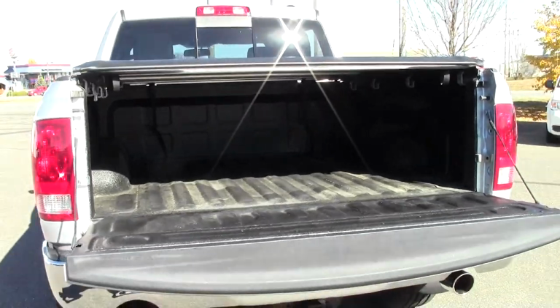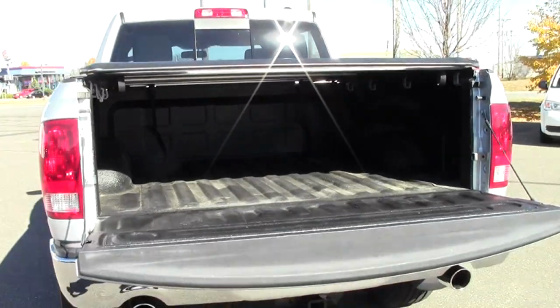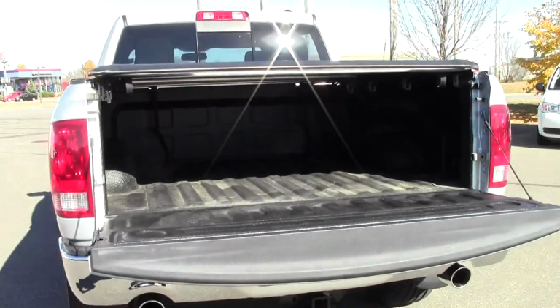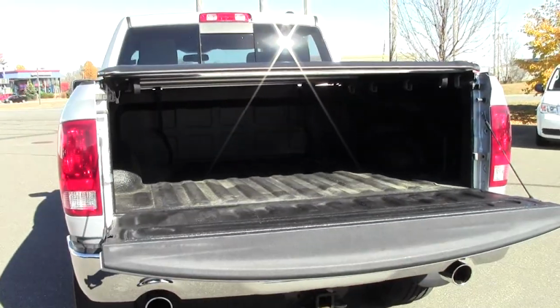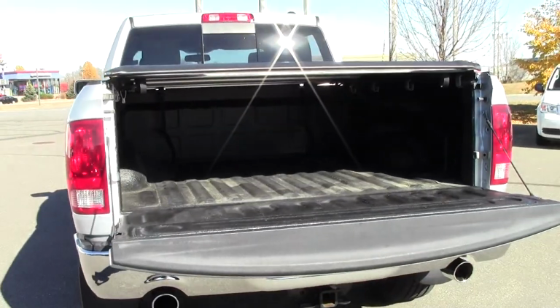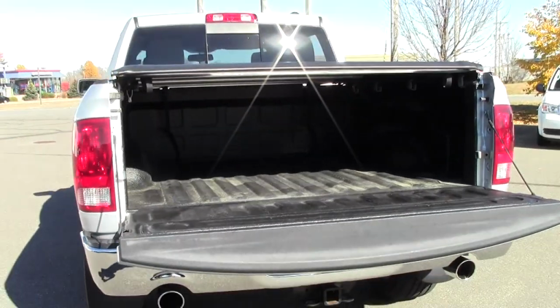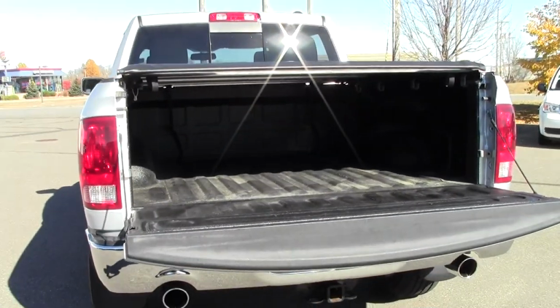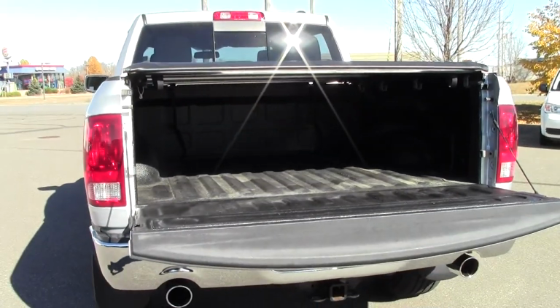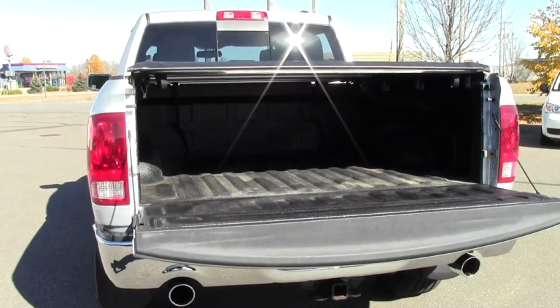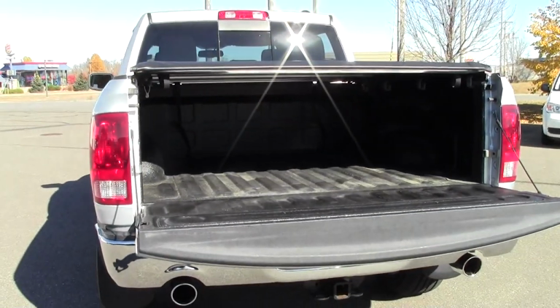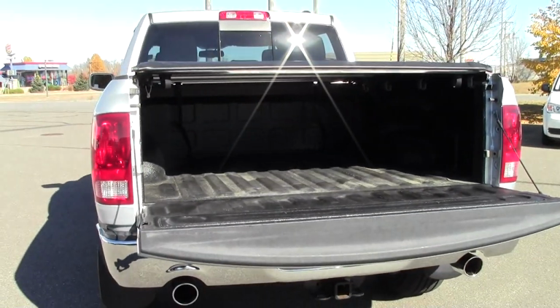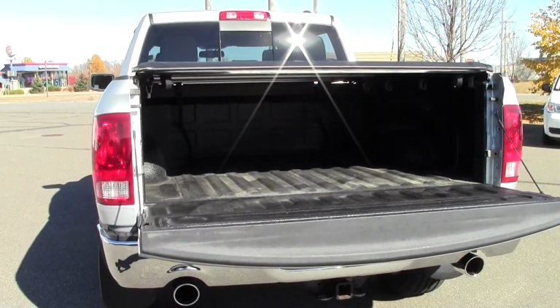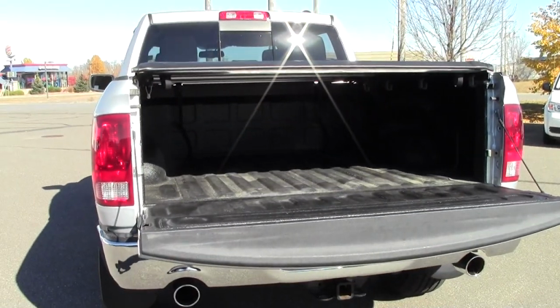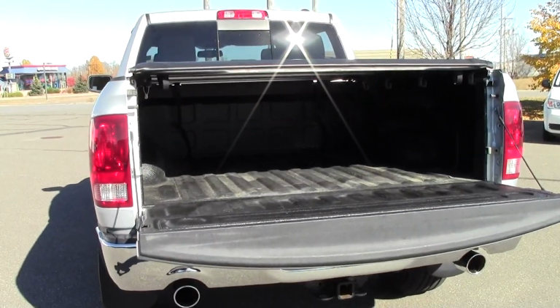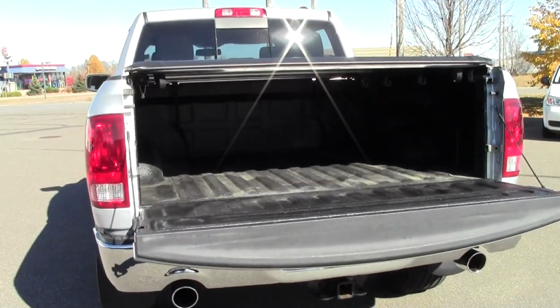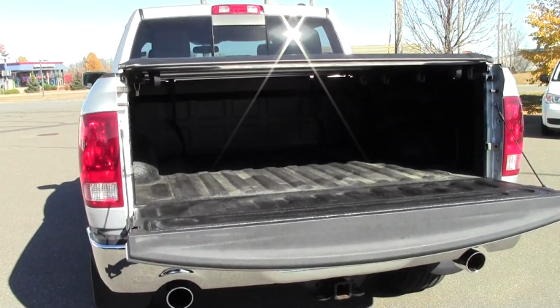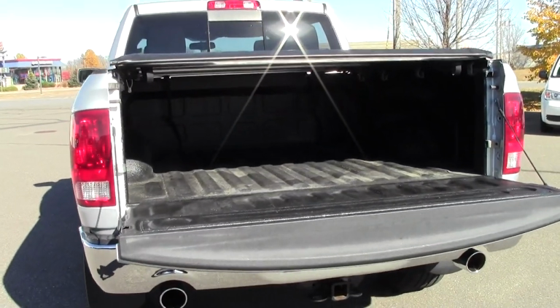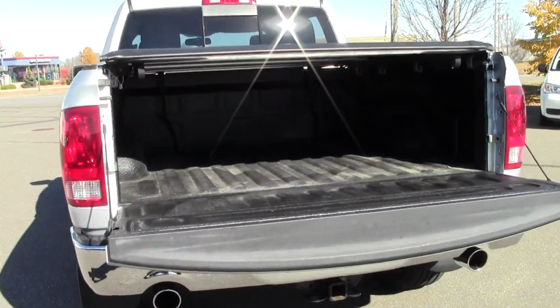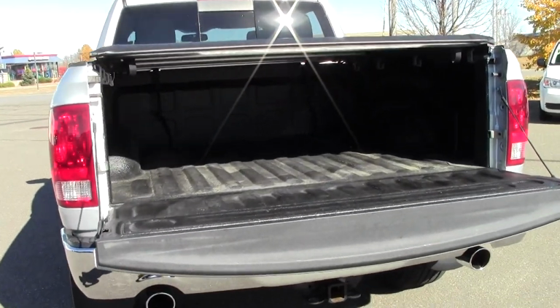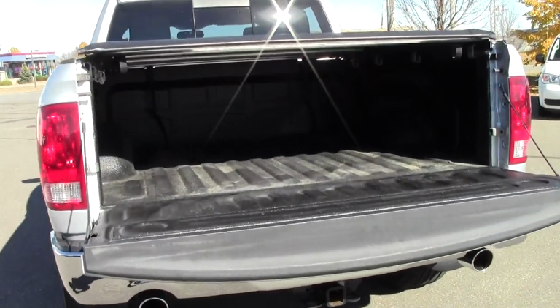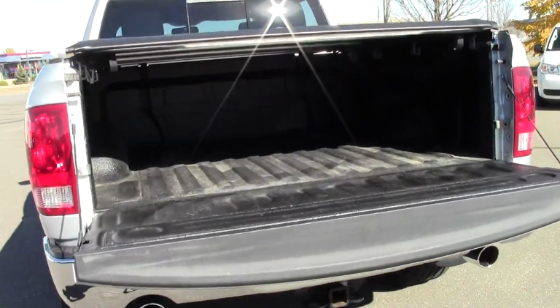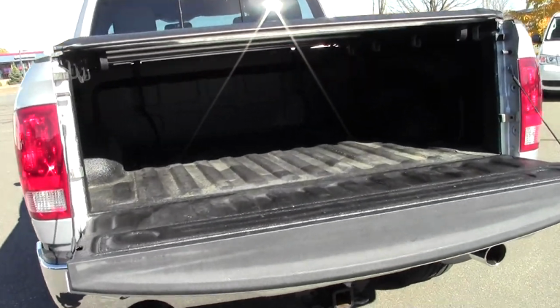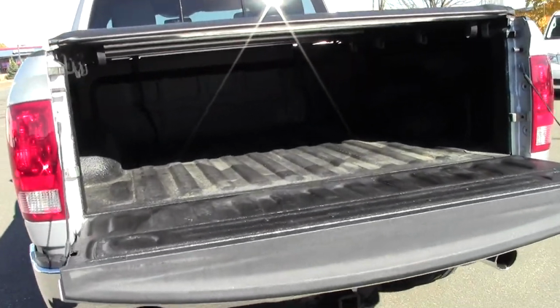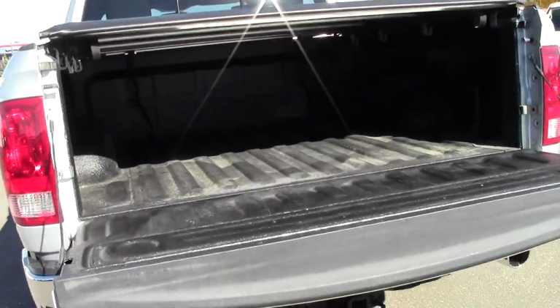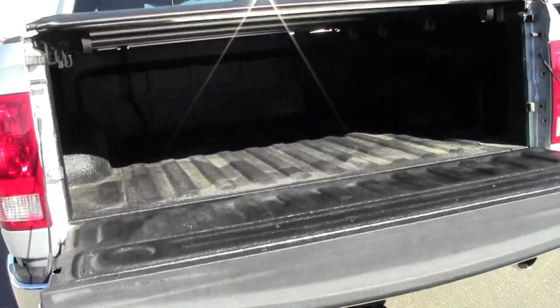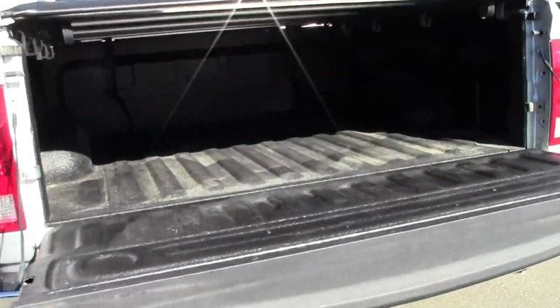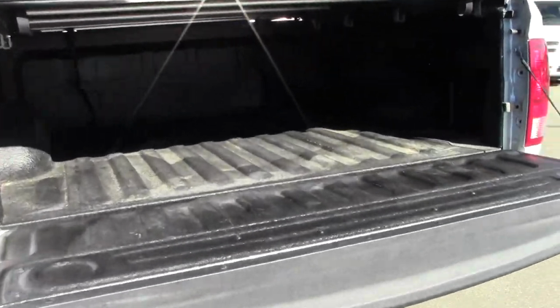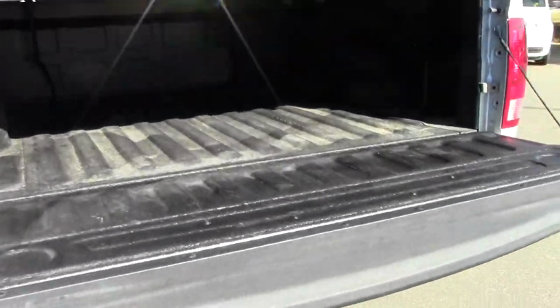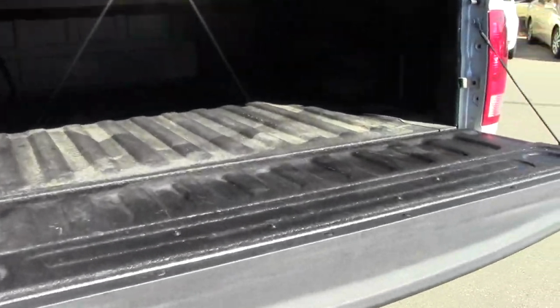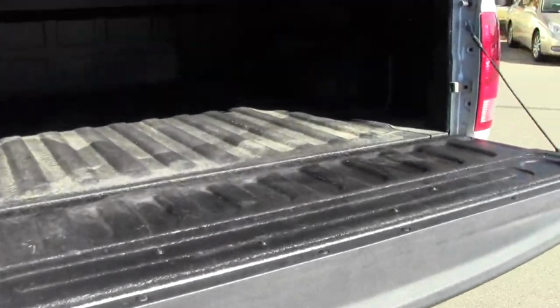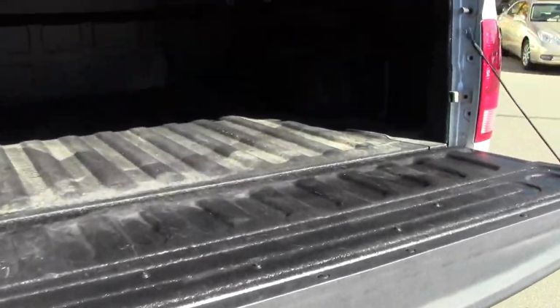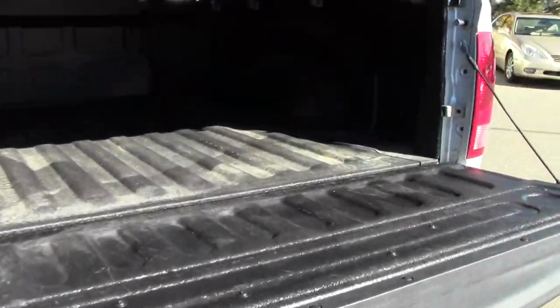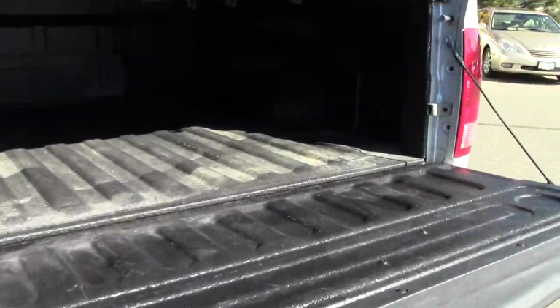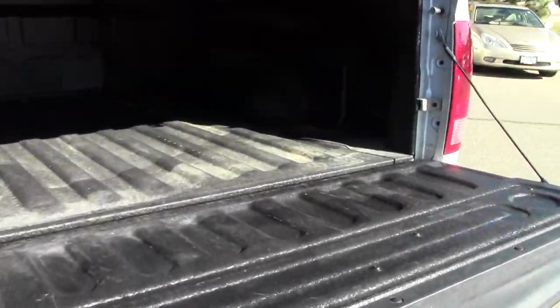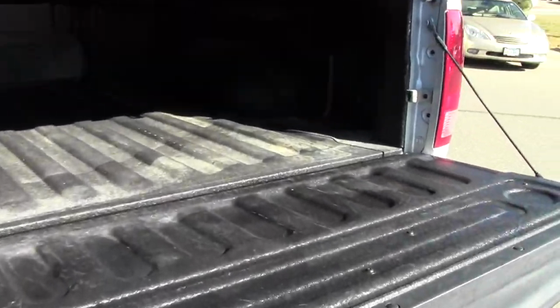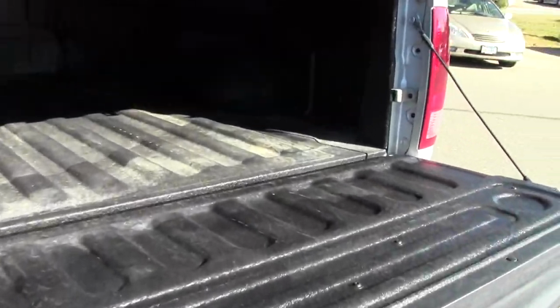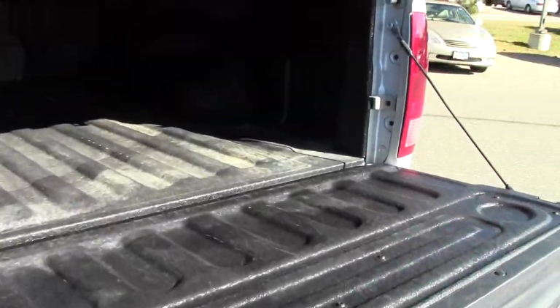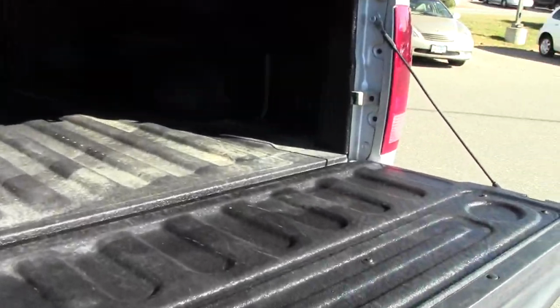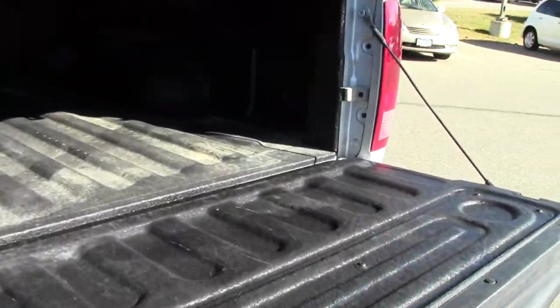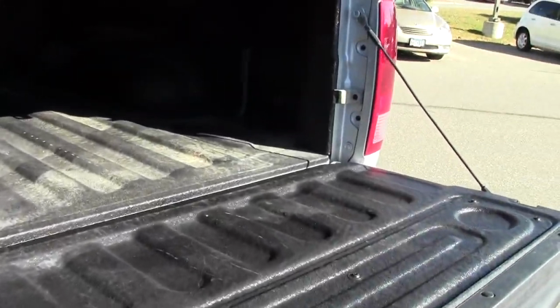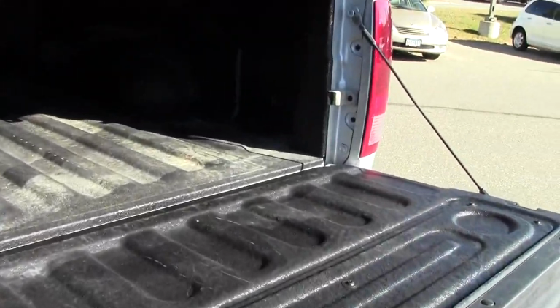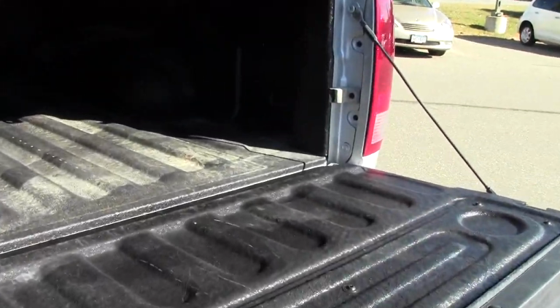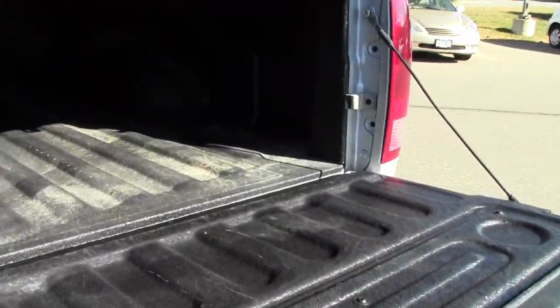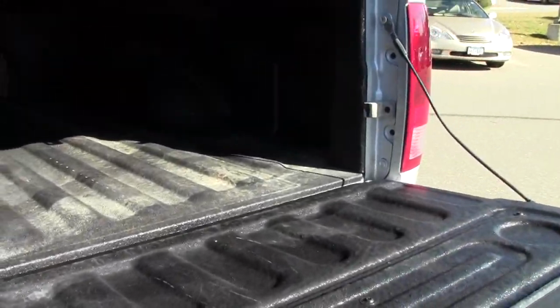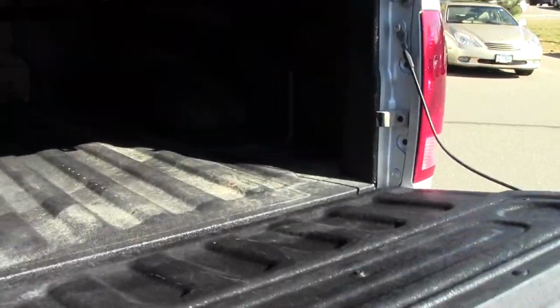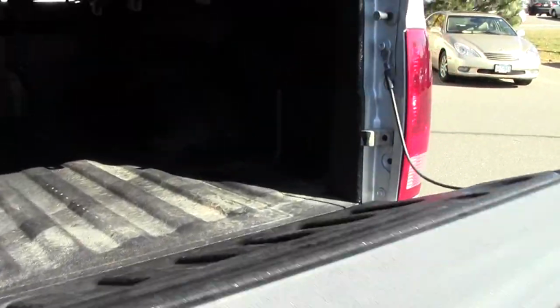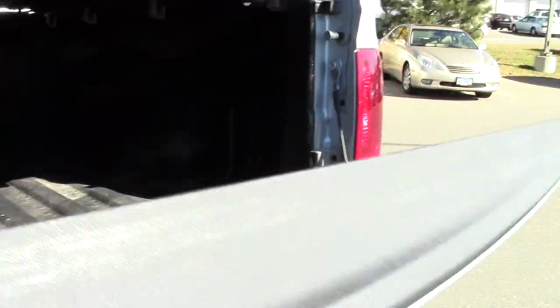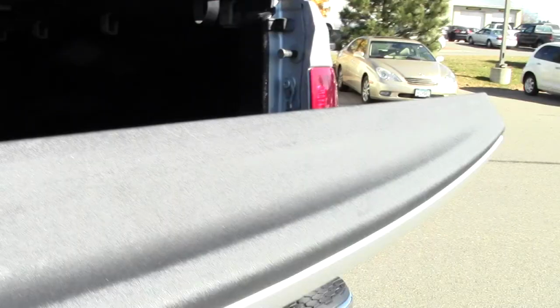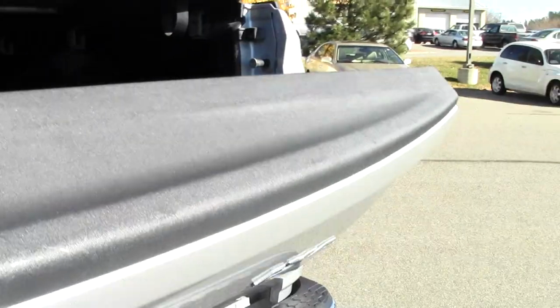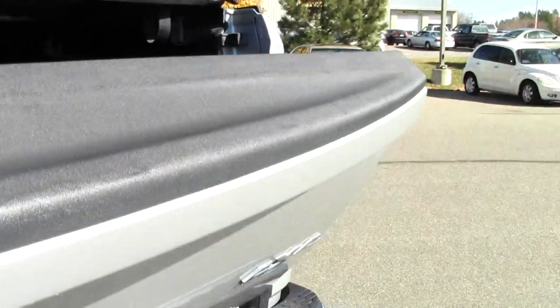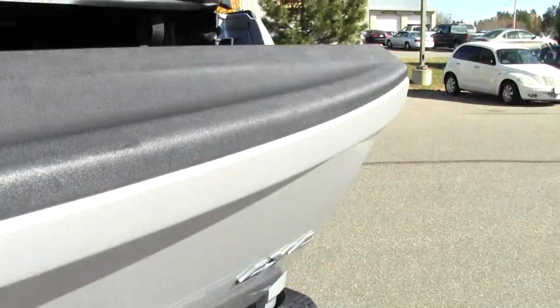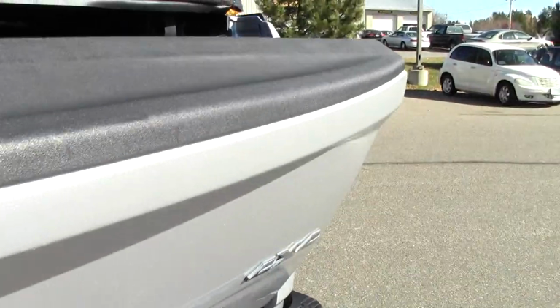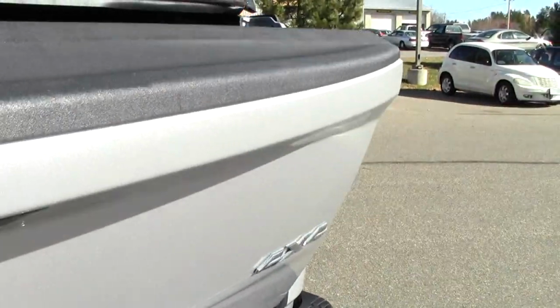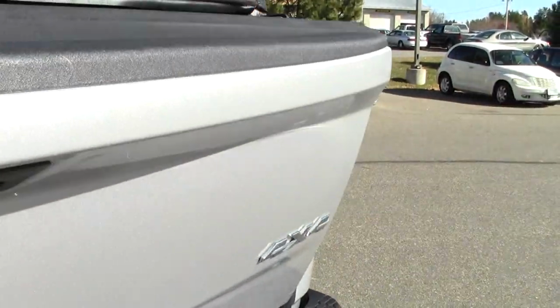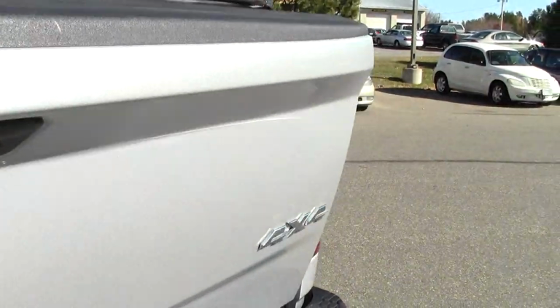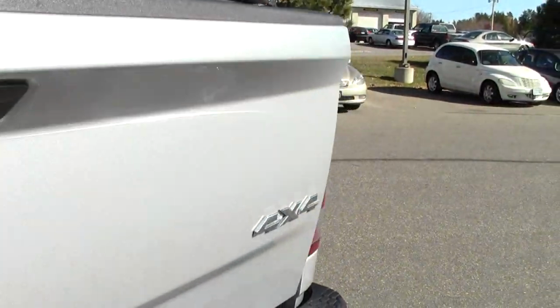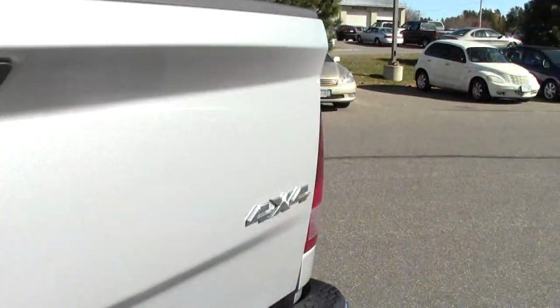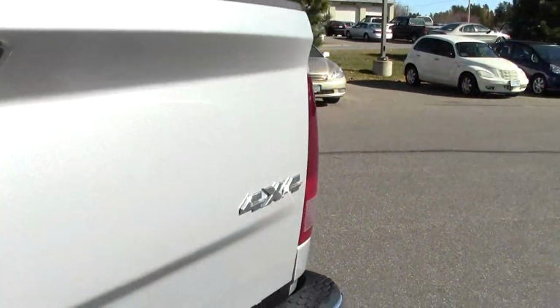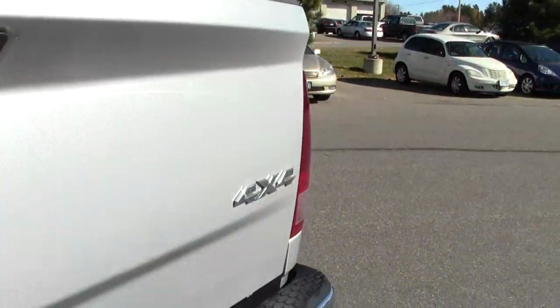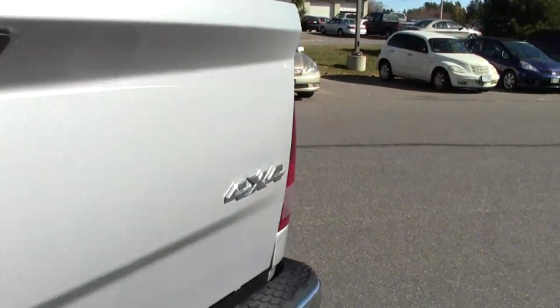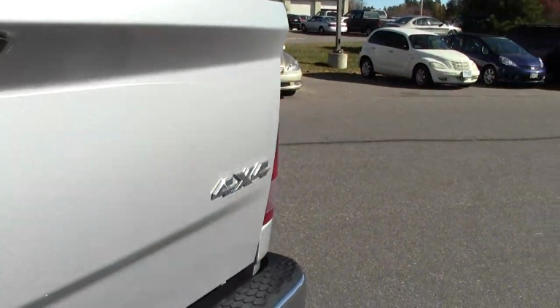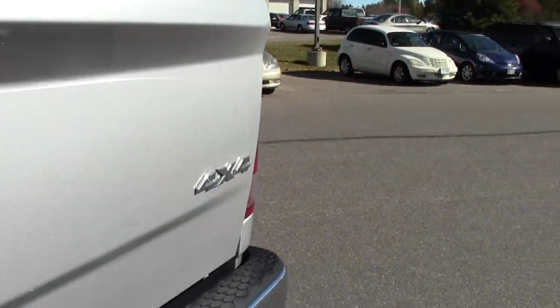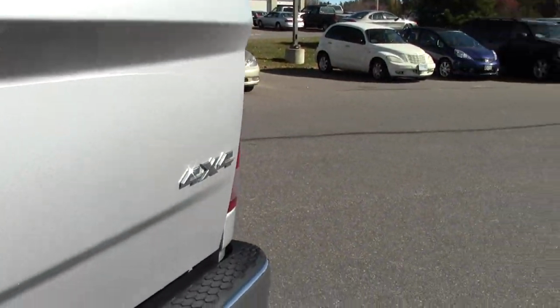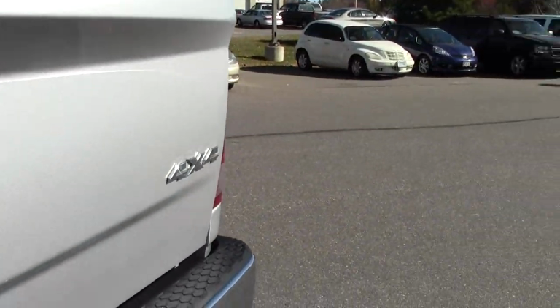Perfect for the avid outdoorsman — easily holds all of your hunting gear and camping gear.